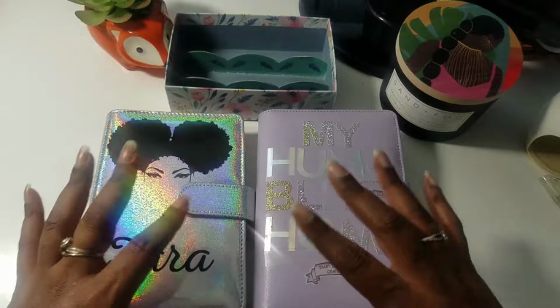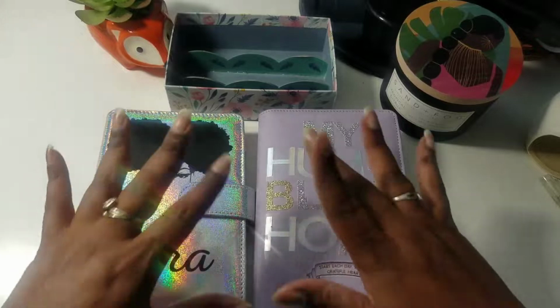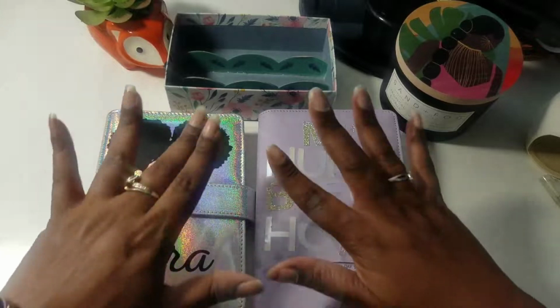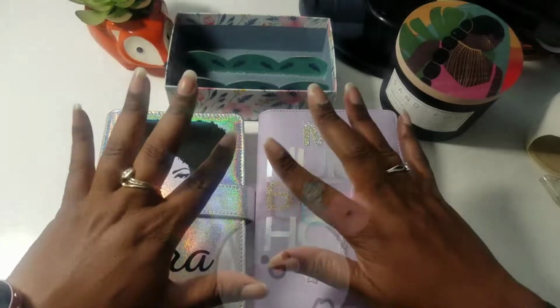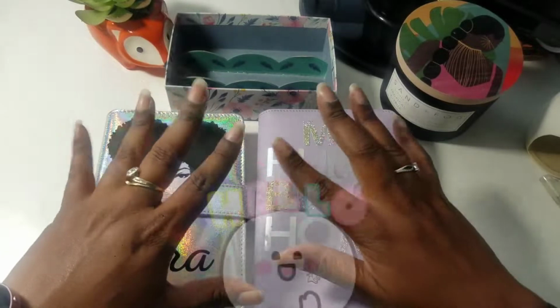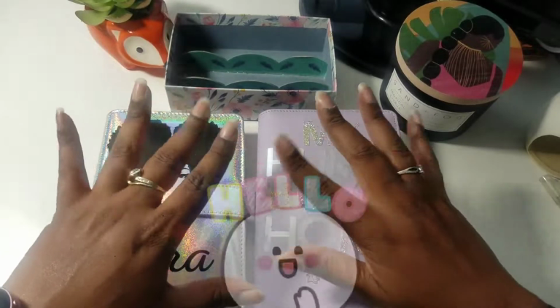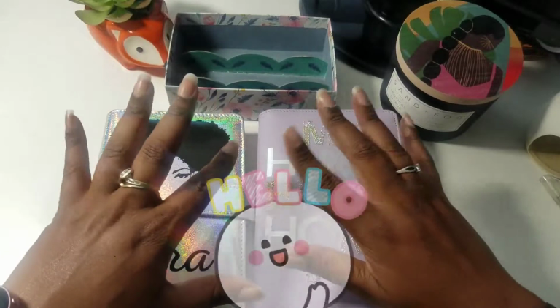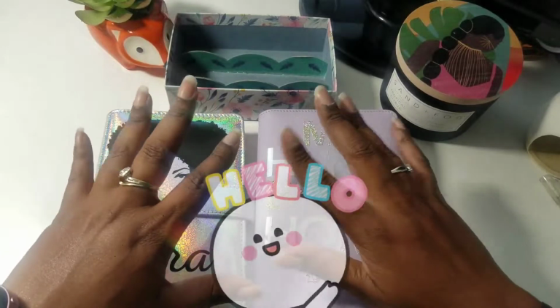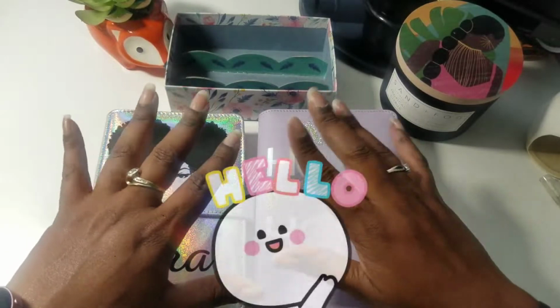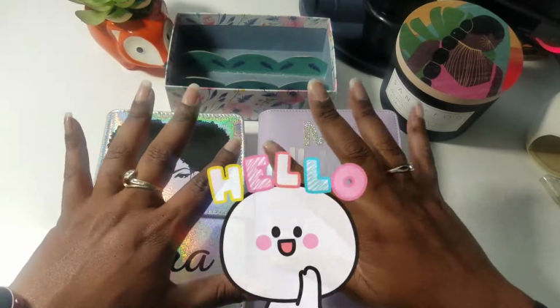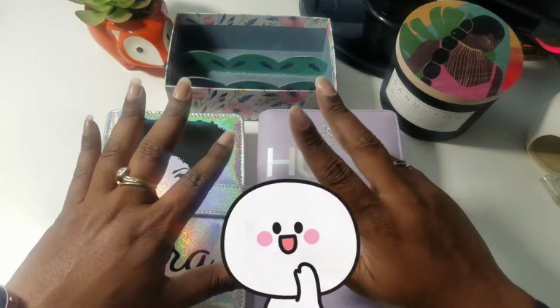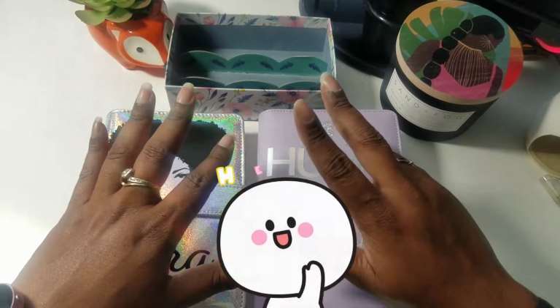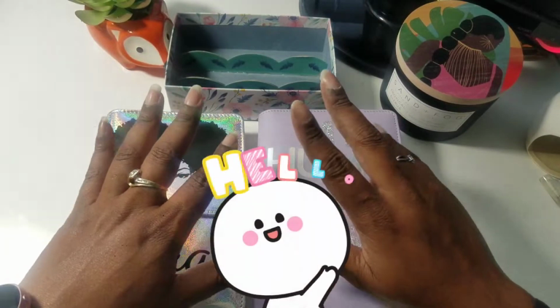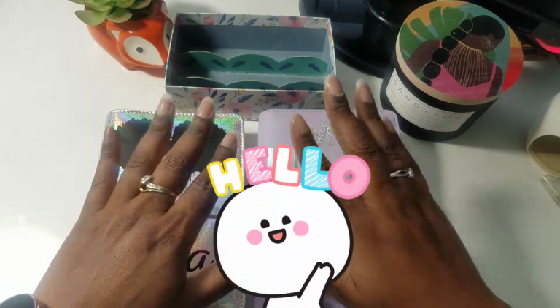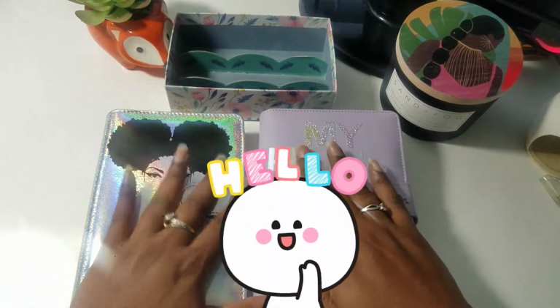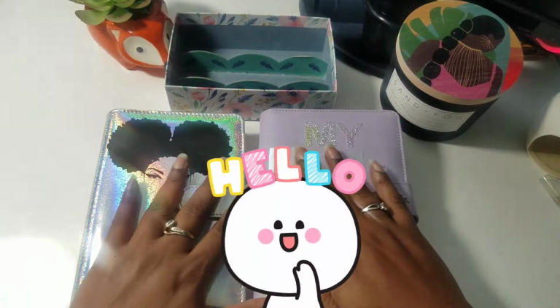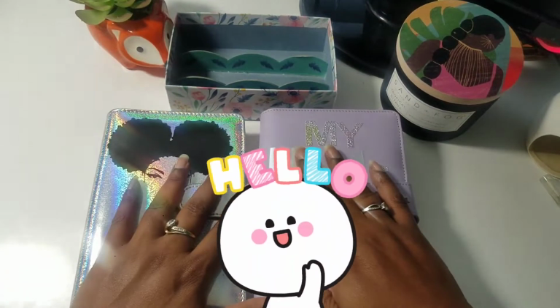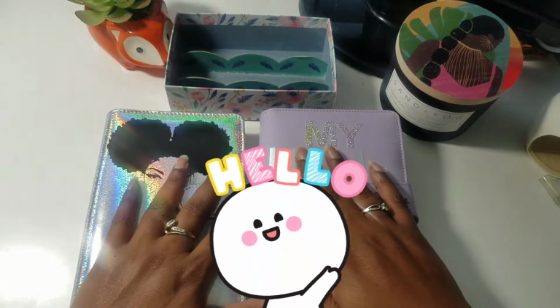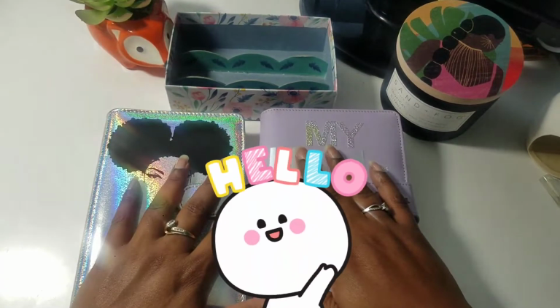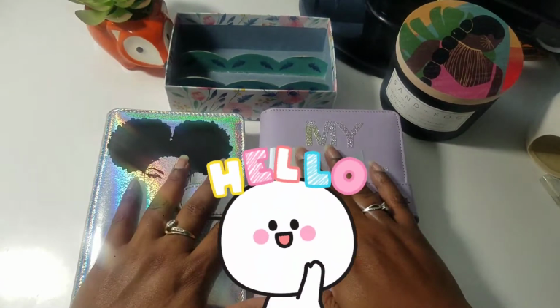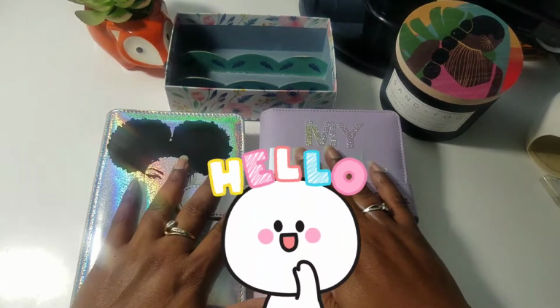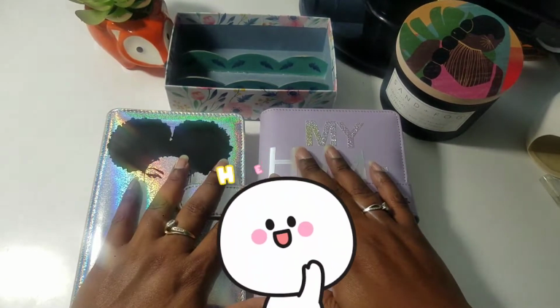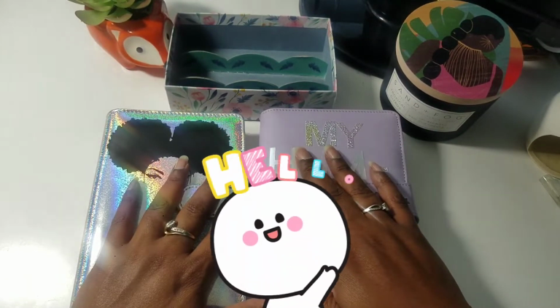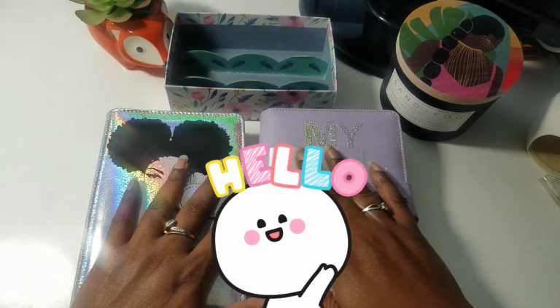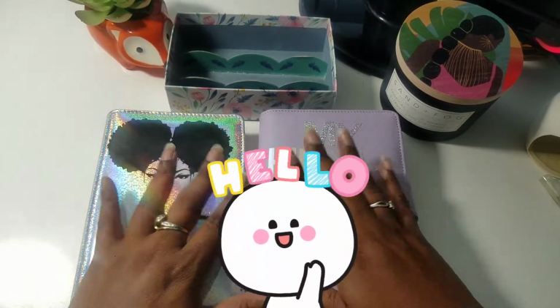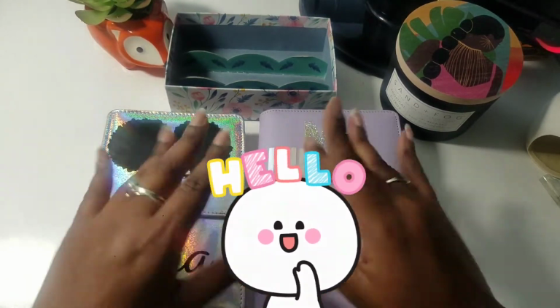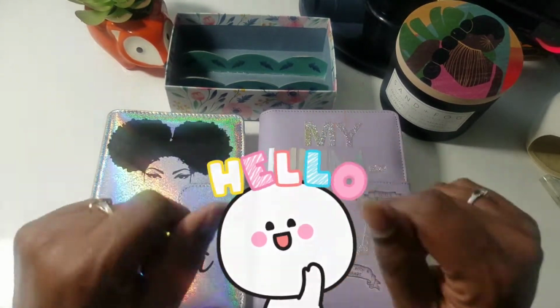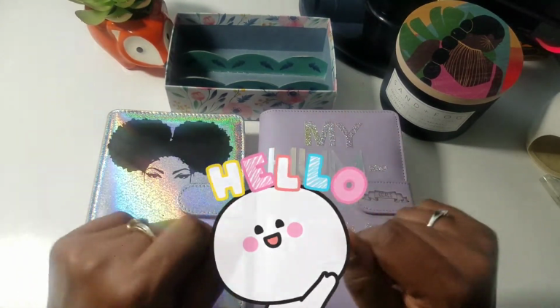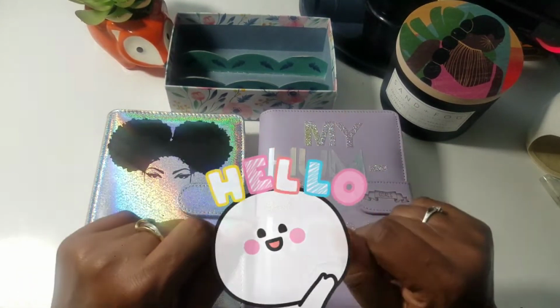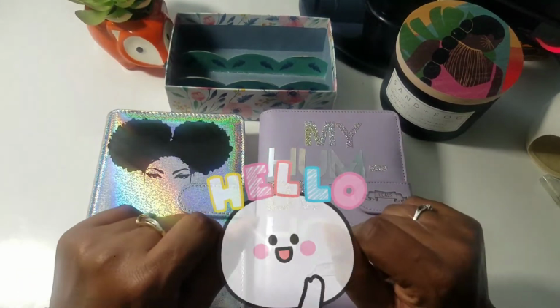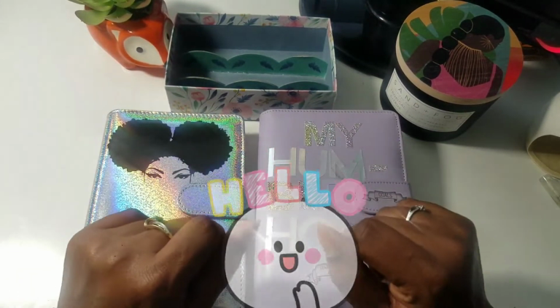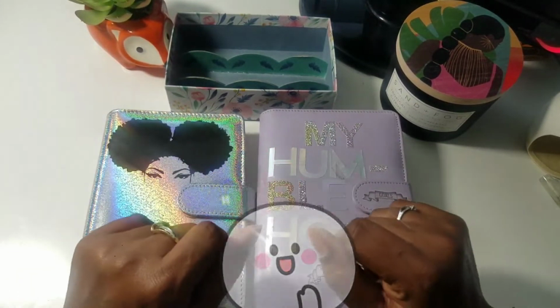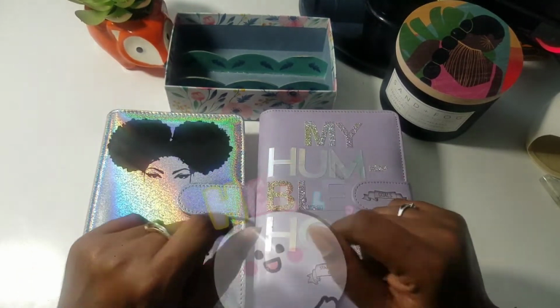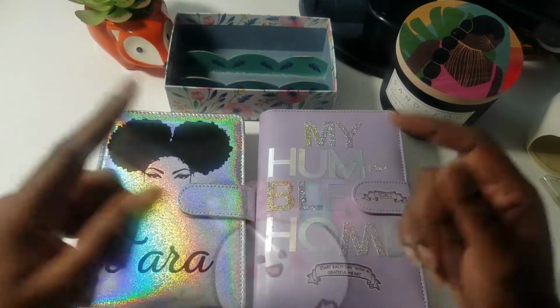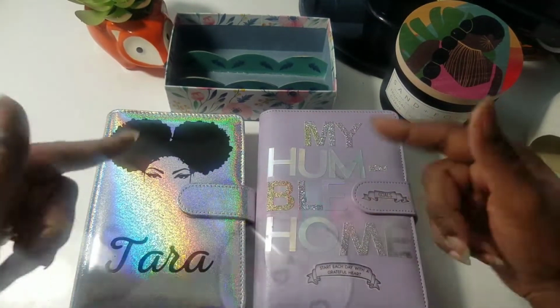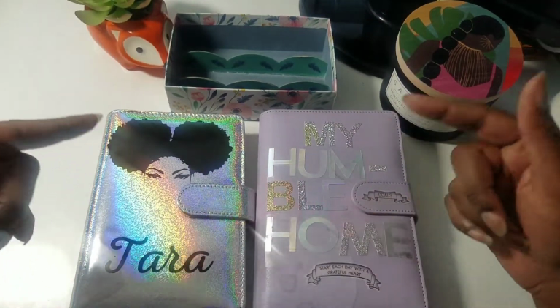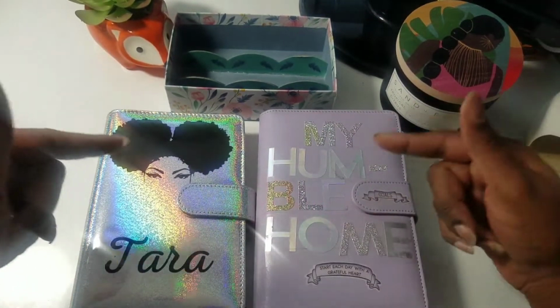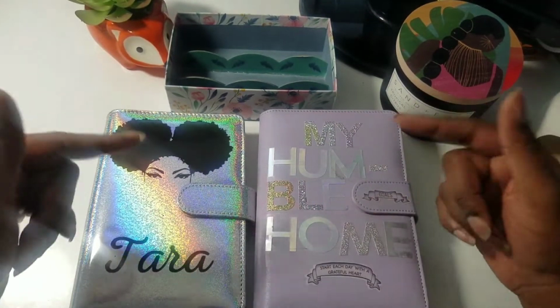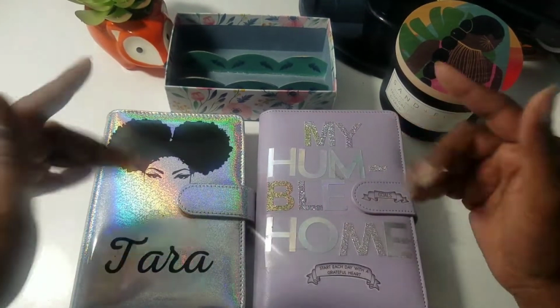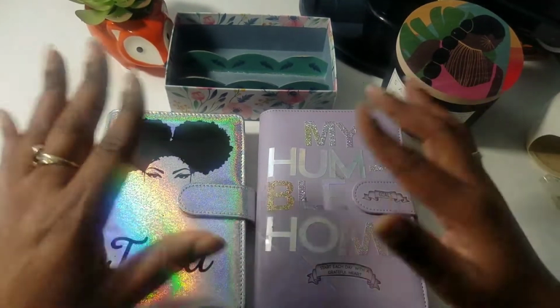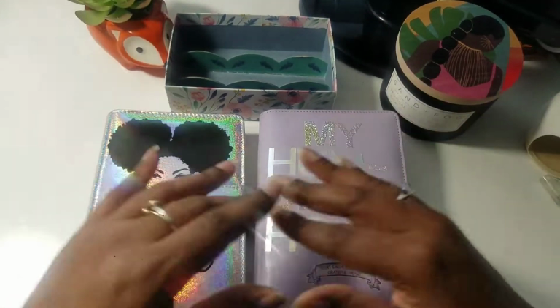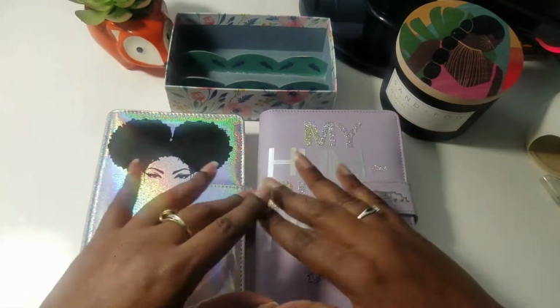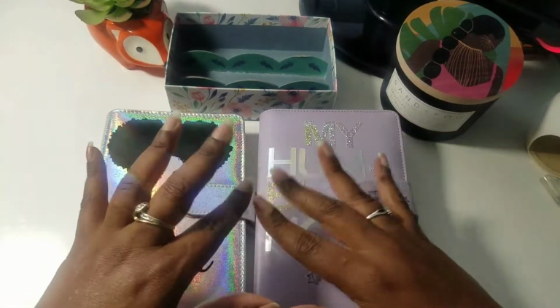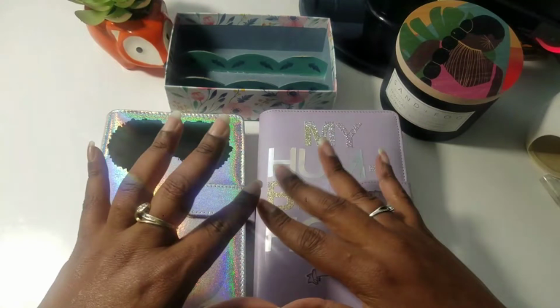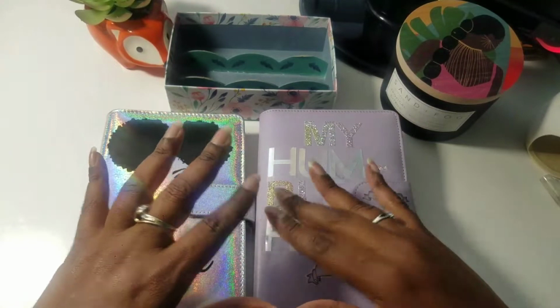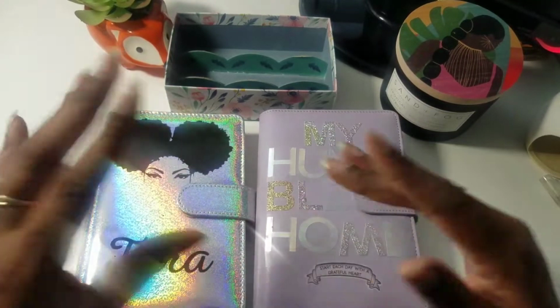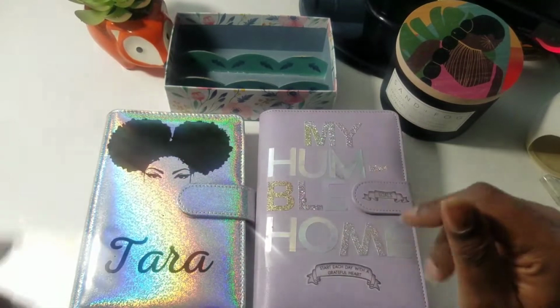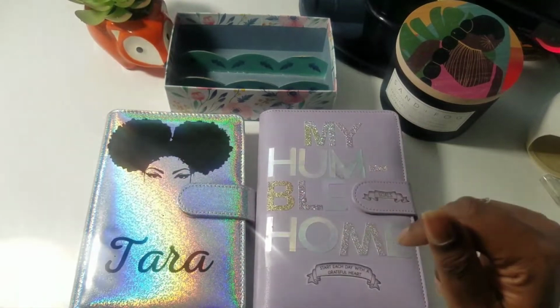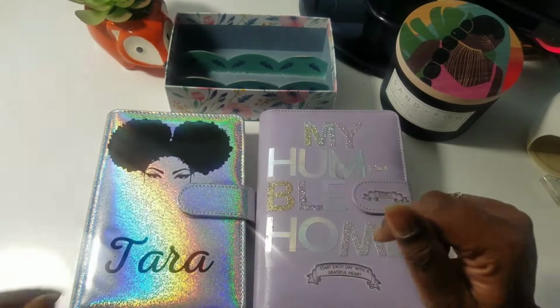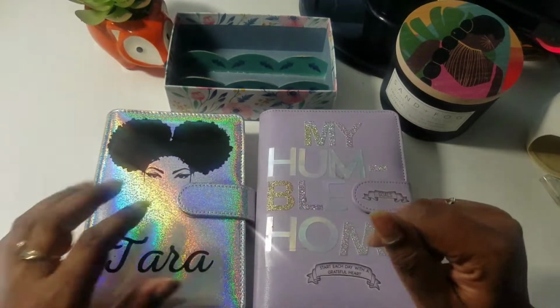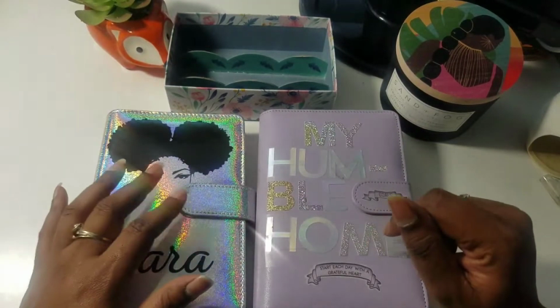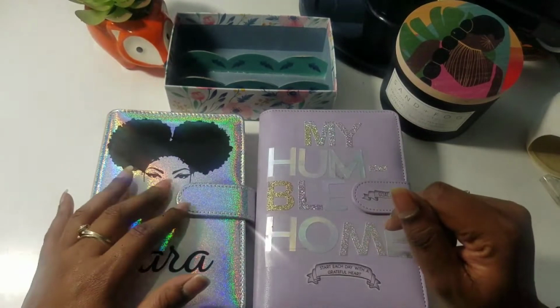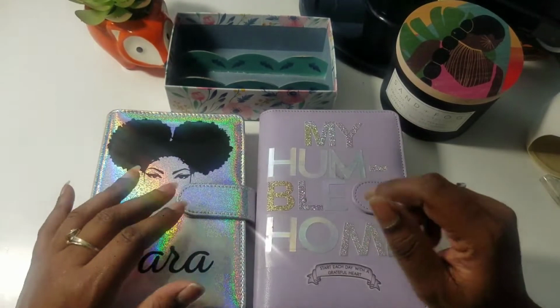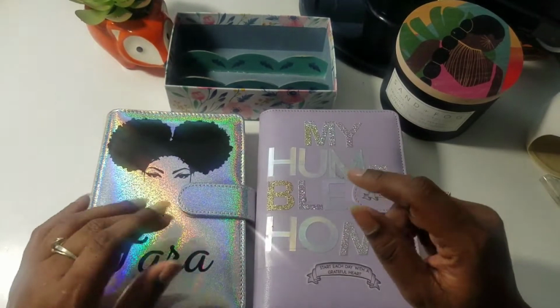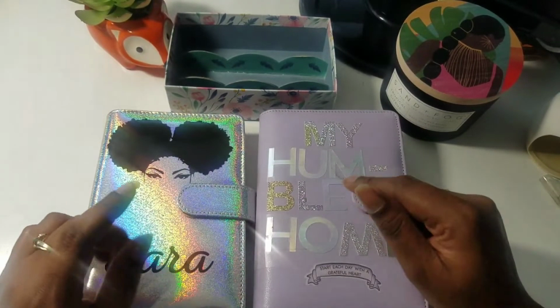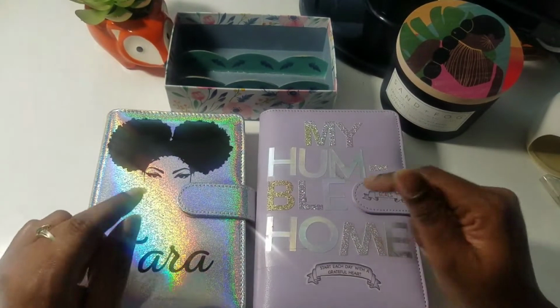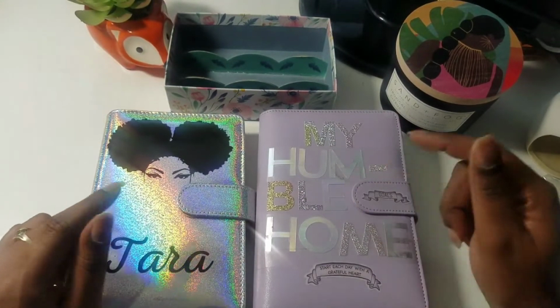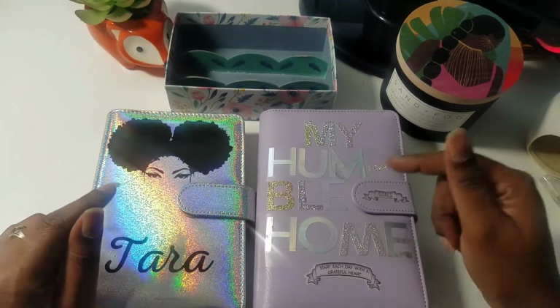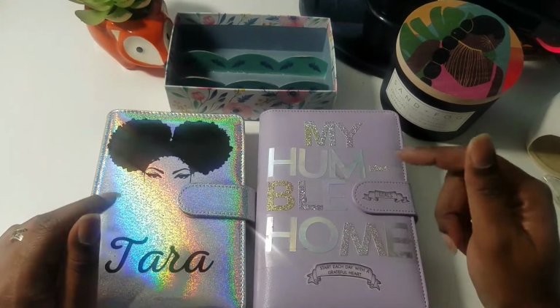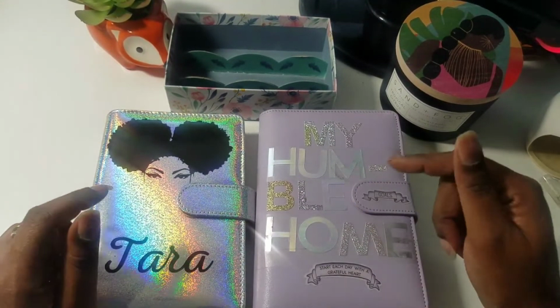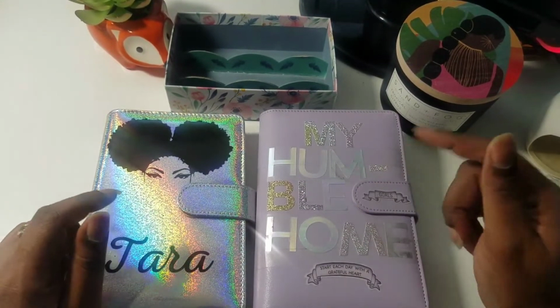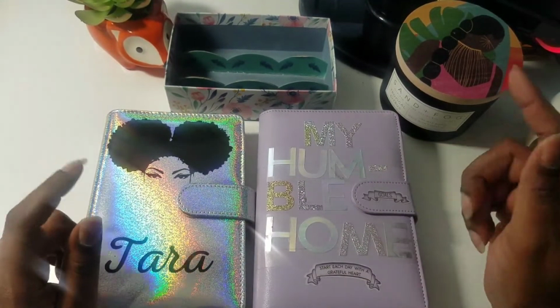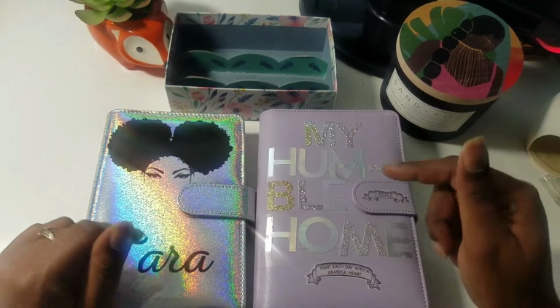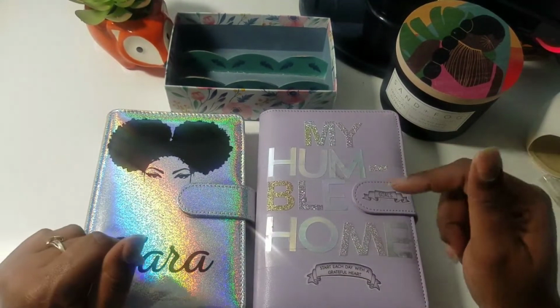Hello, everyone. Welcome back to Journey to Wisdom and Wealth. My name is Tara. If you're new, welcome. If you're not new, welcome back. Thanks so much for joining me.